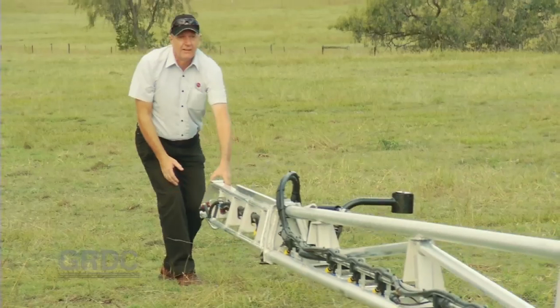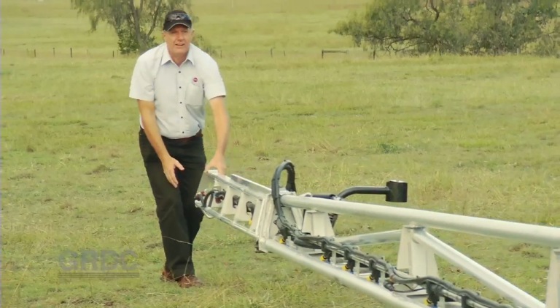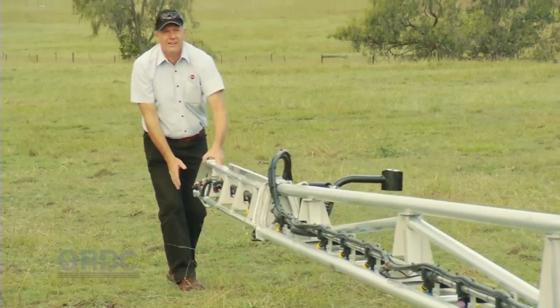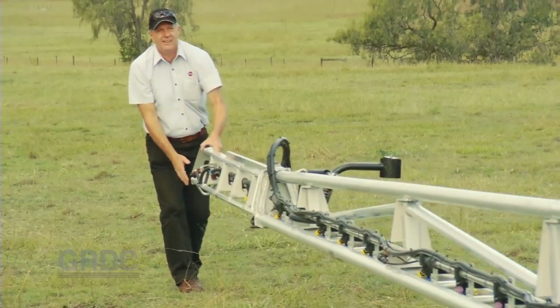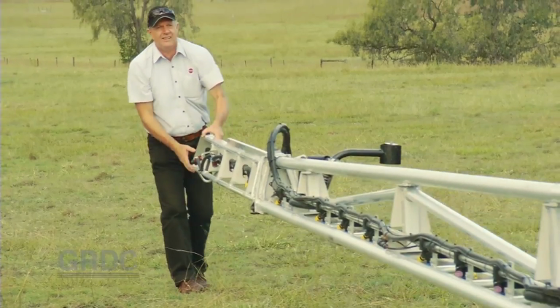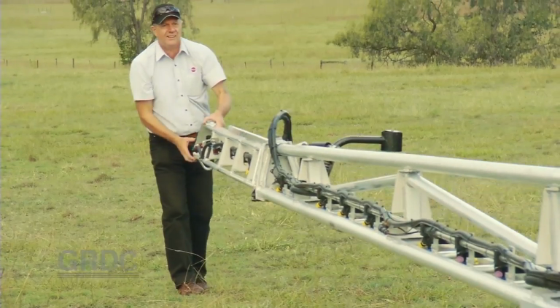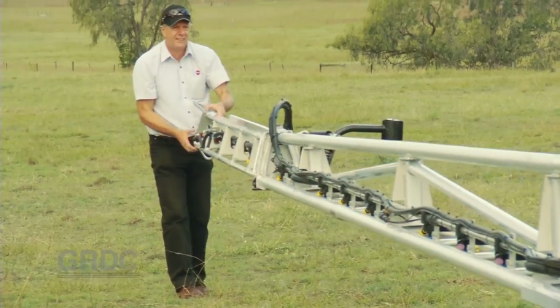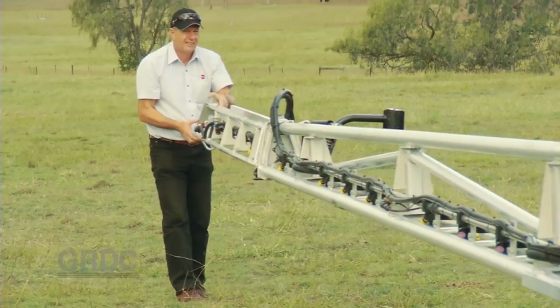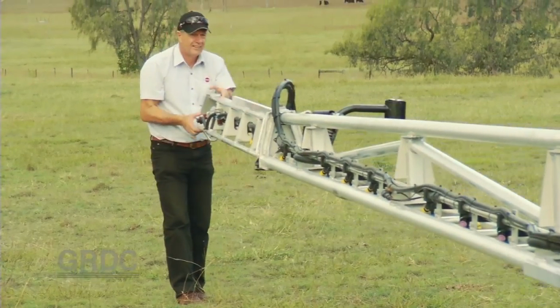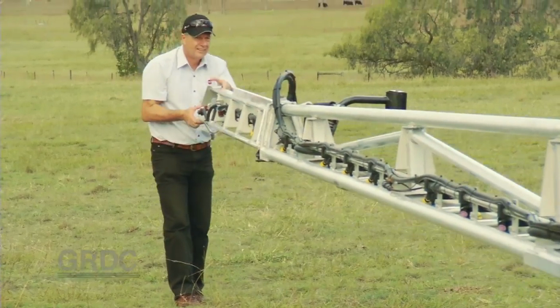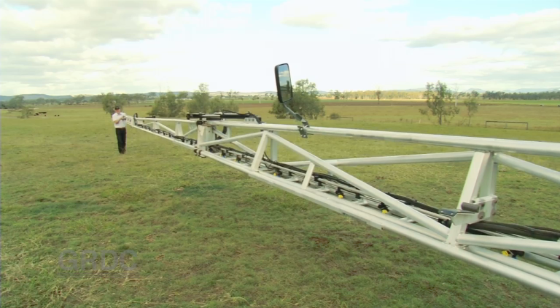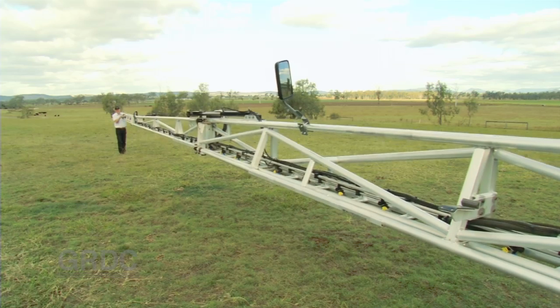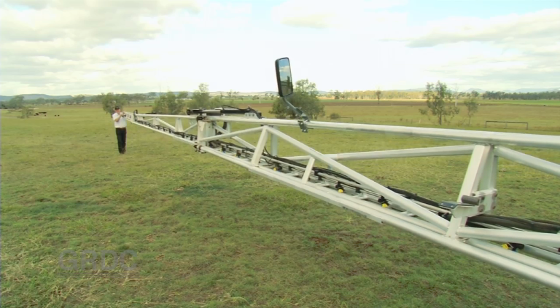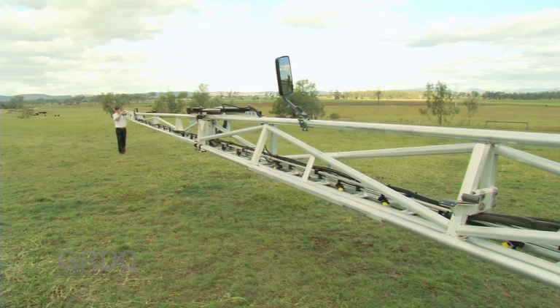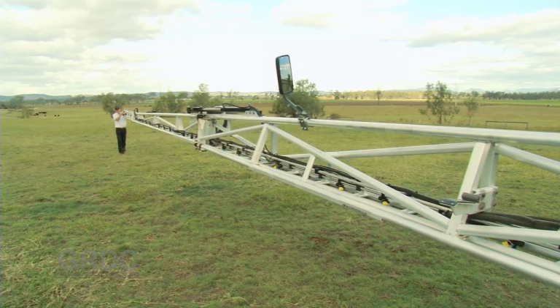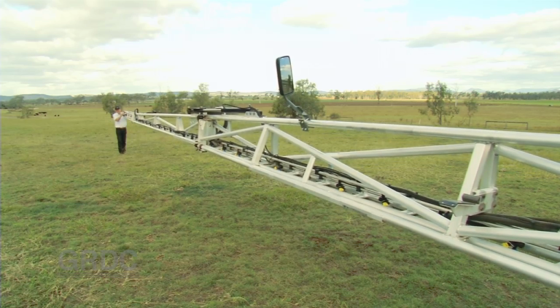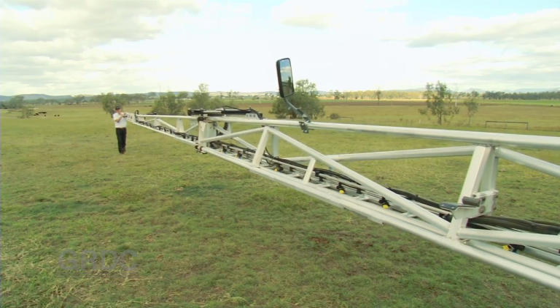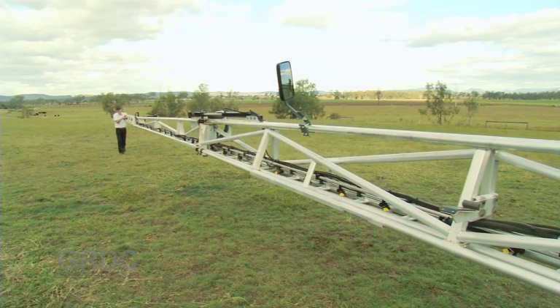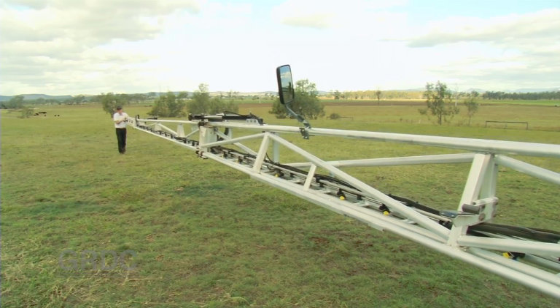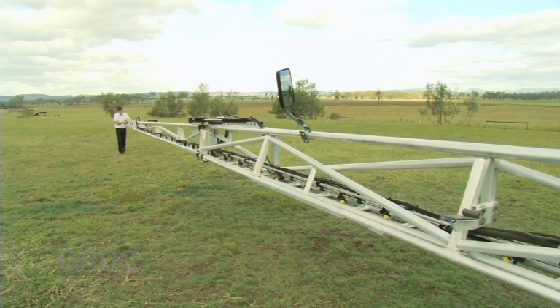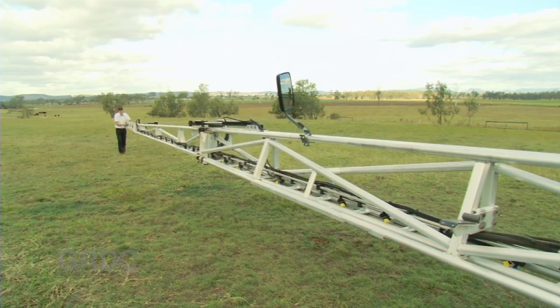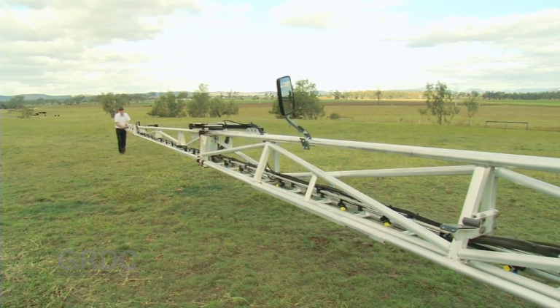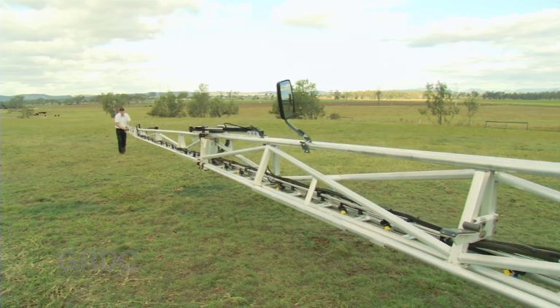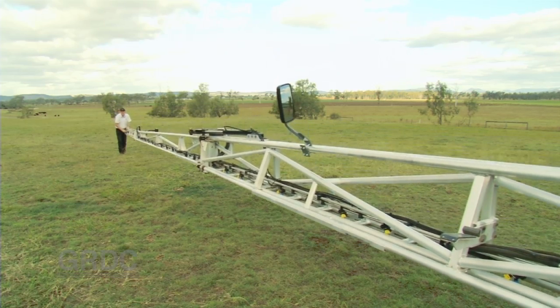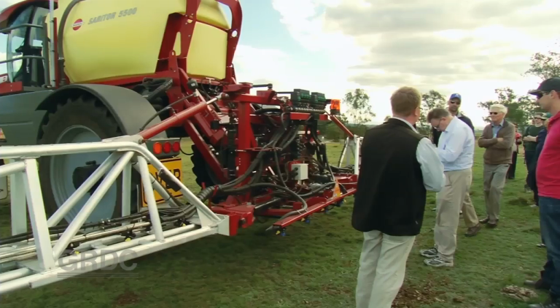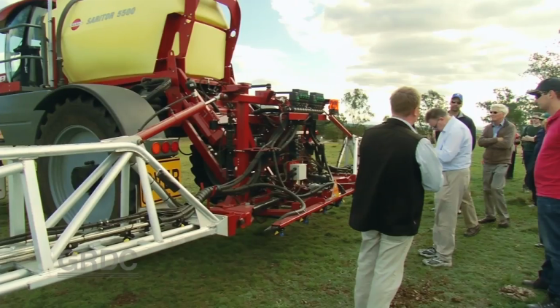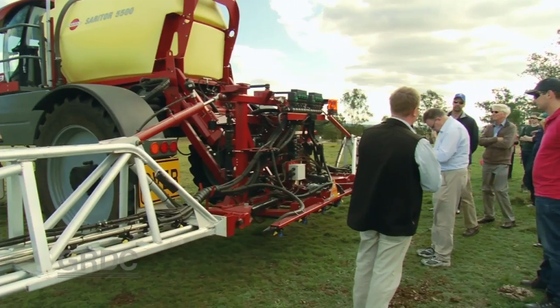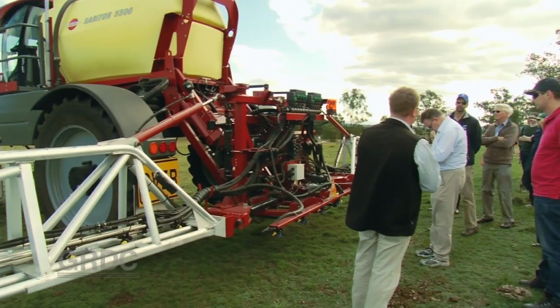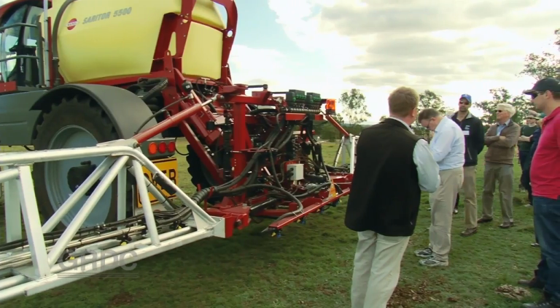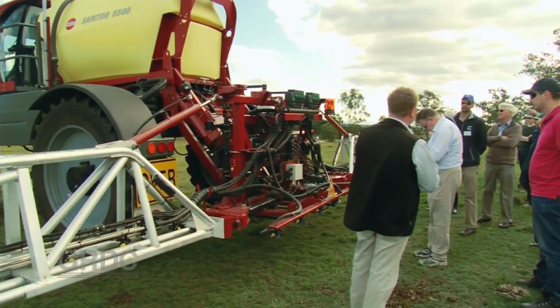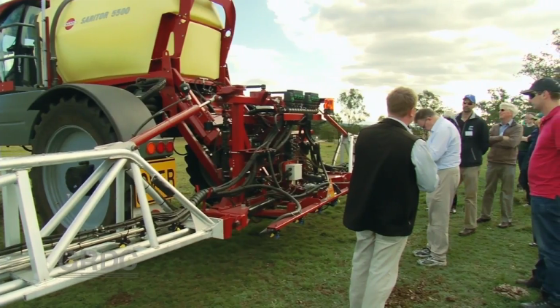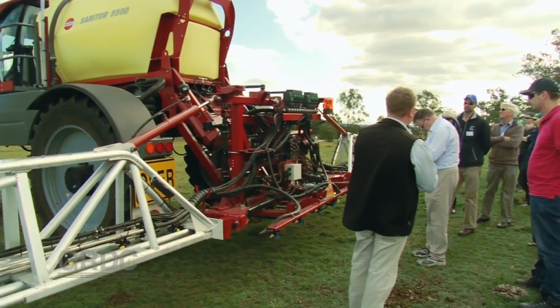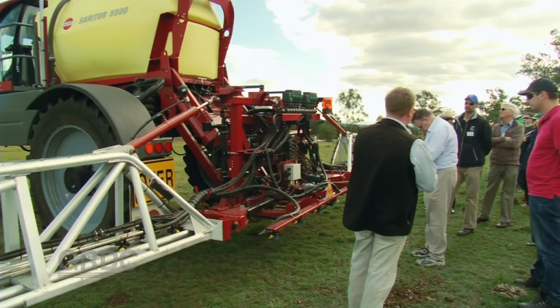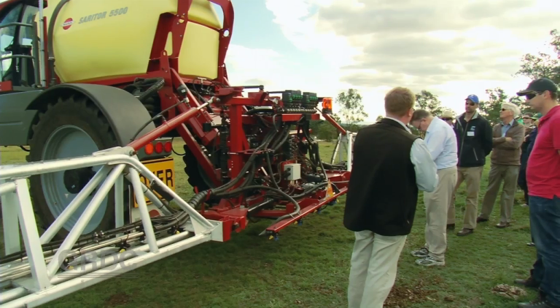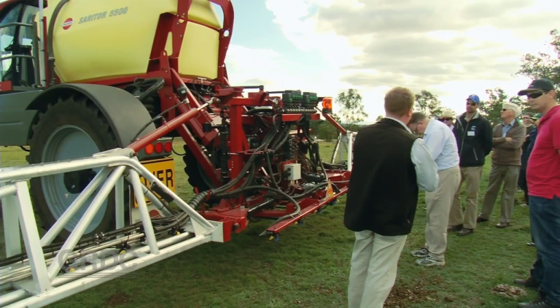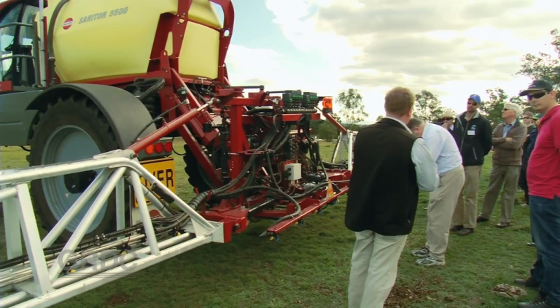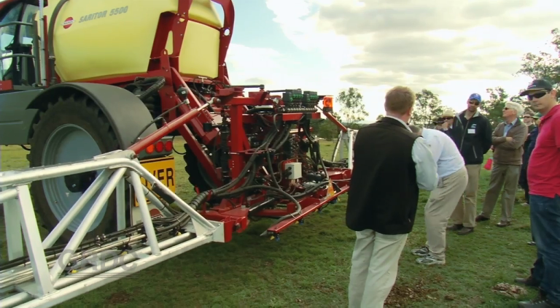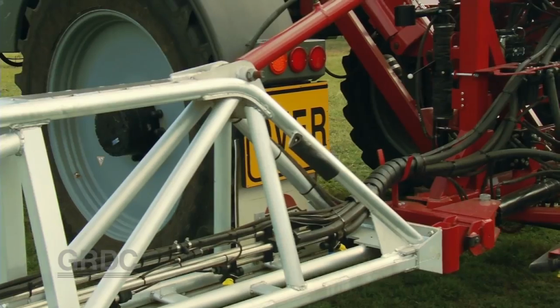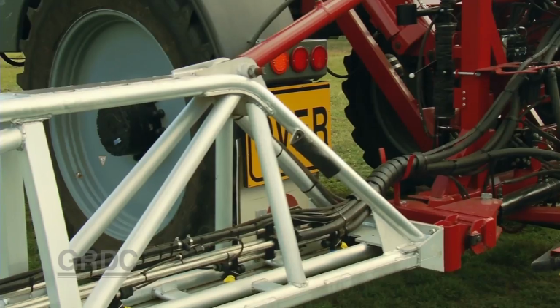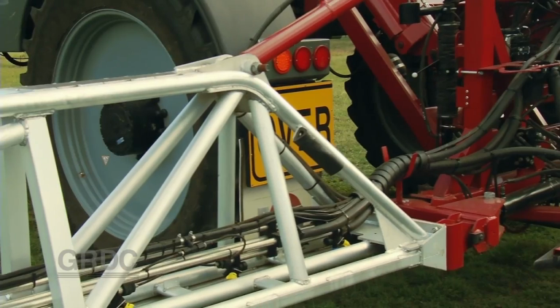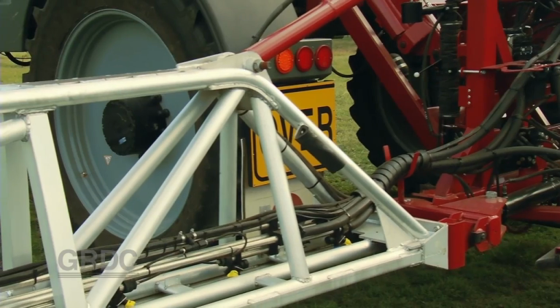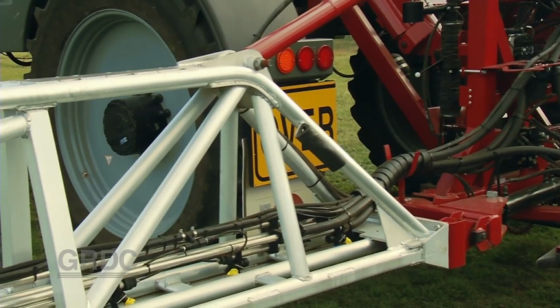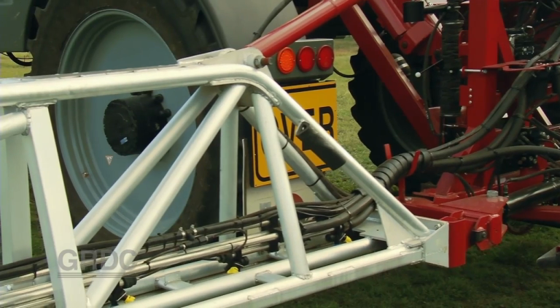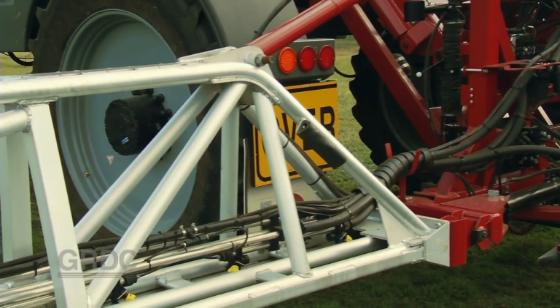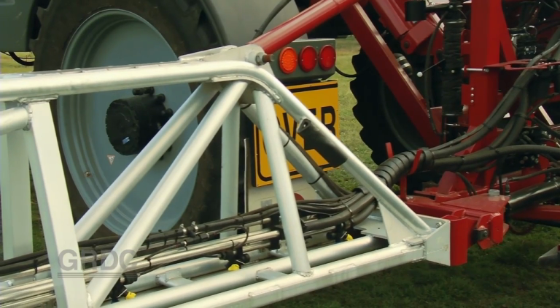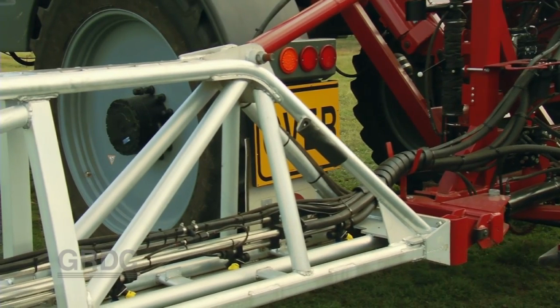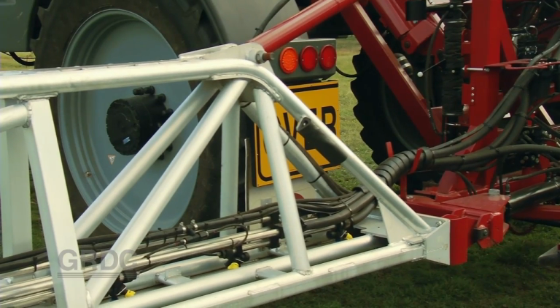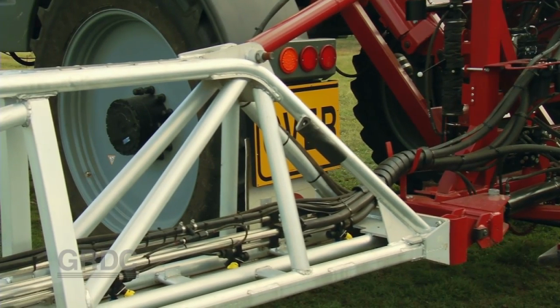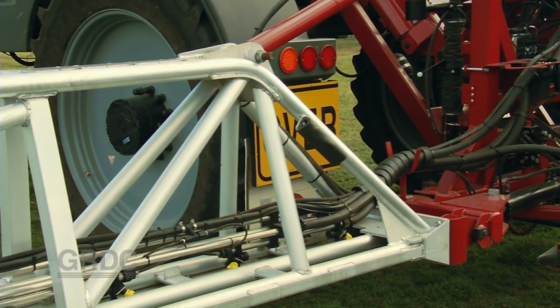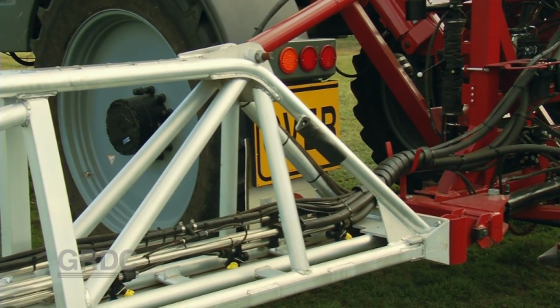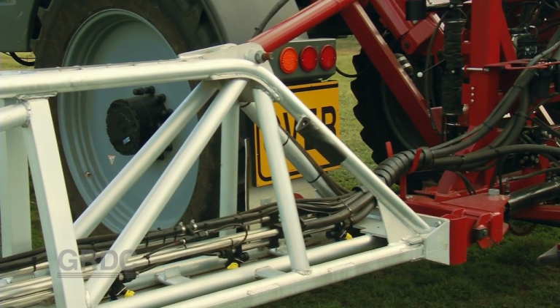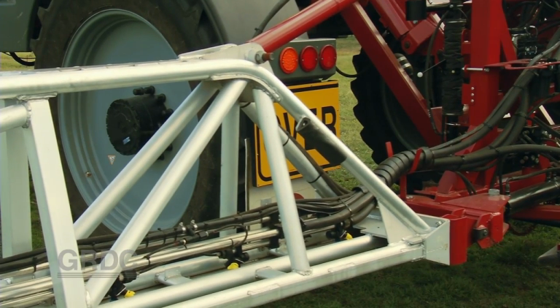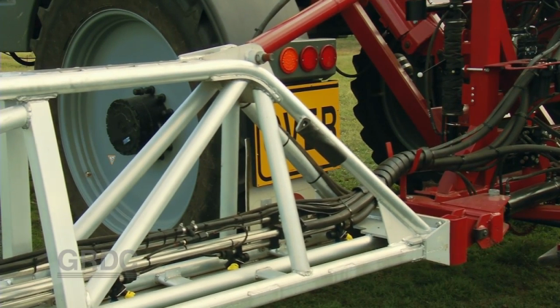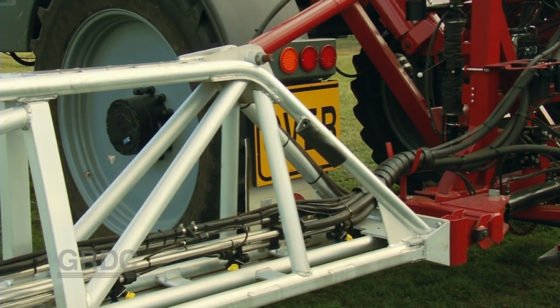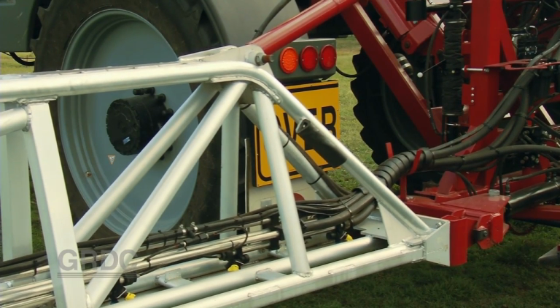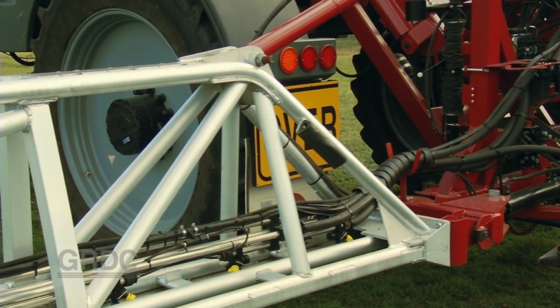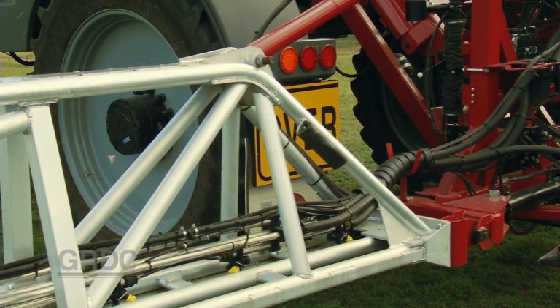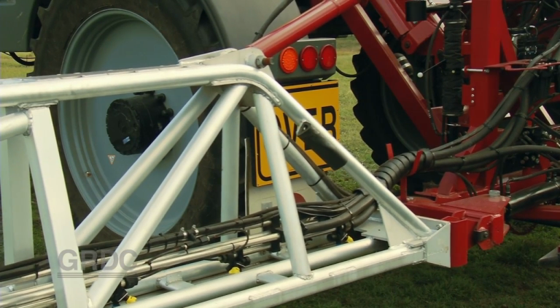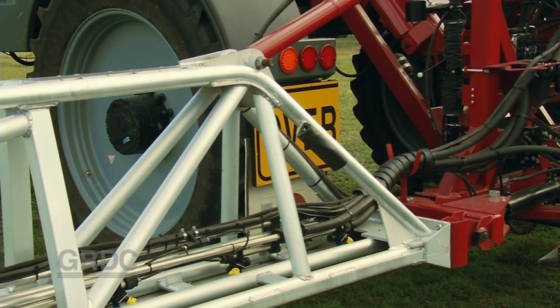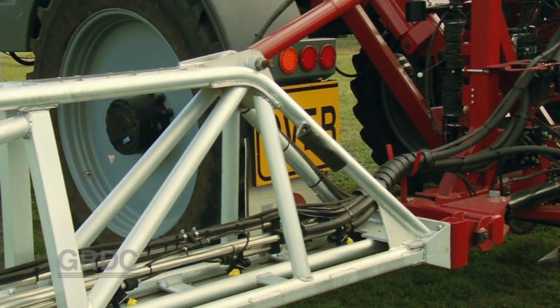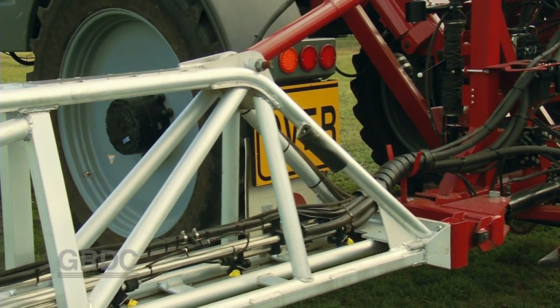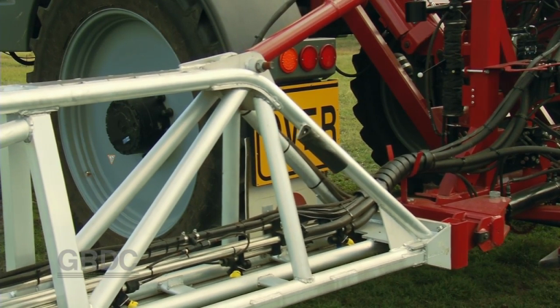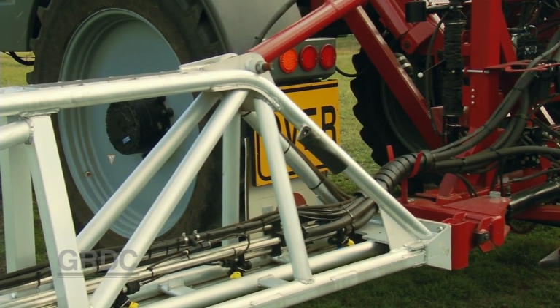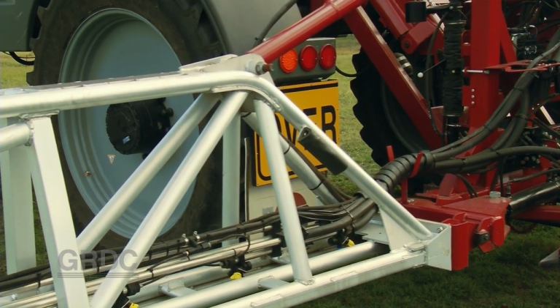This system is independent of the machine, so the boom can do whatever it needs to do to keep itself level.